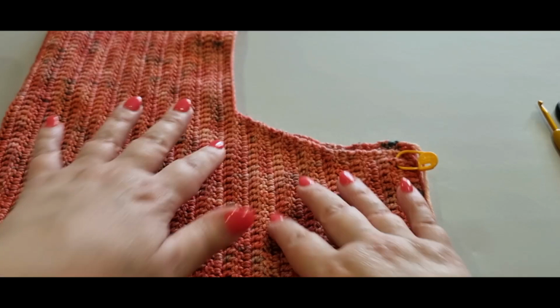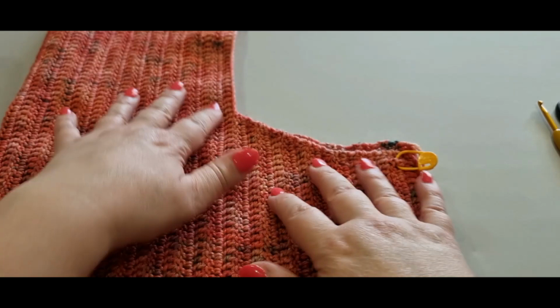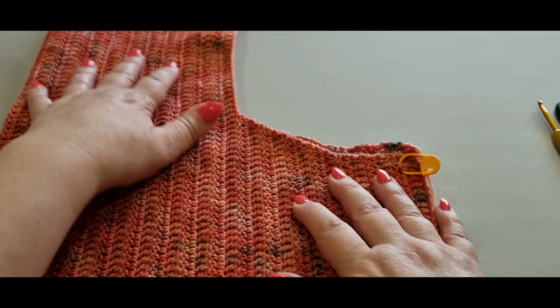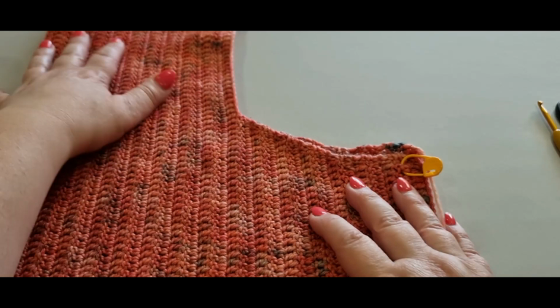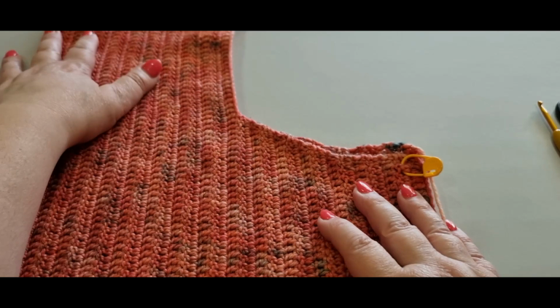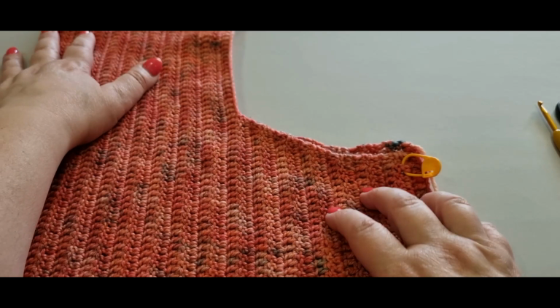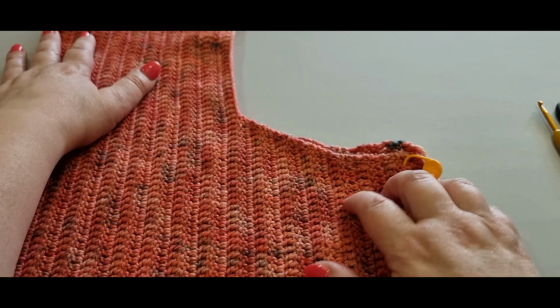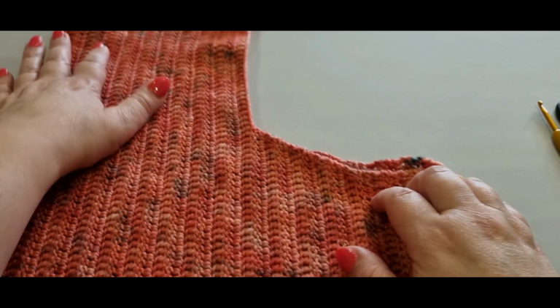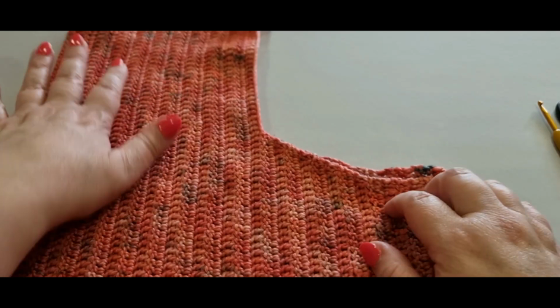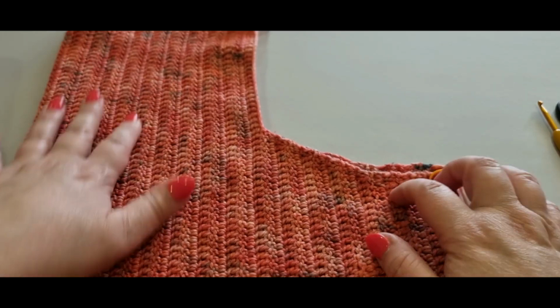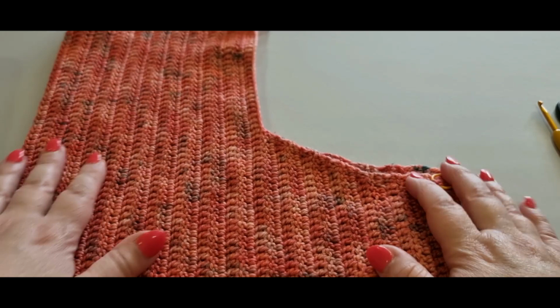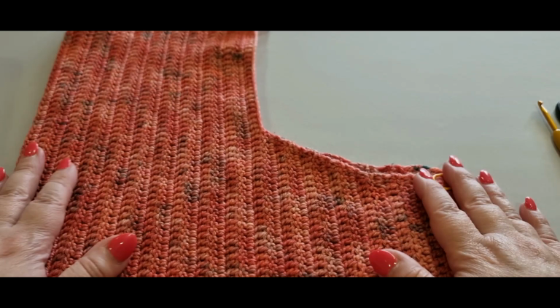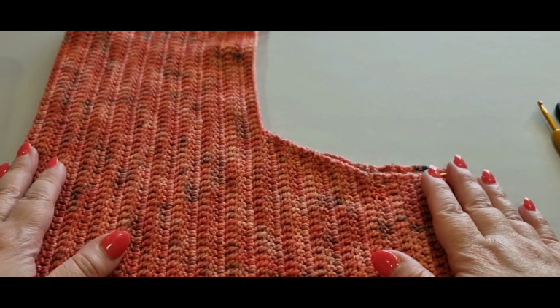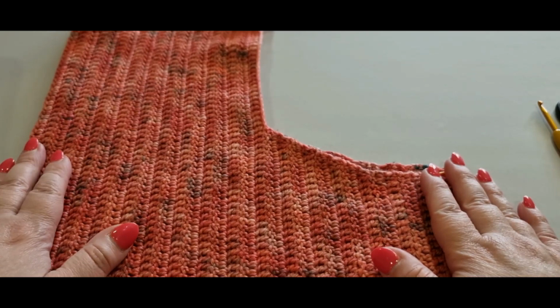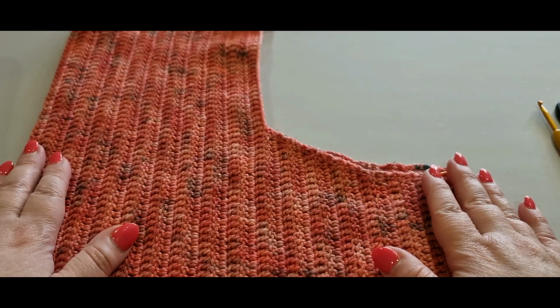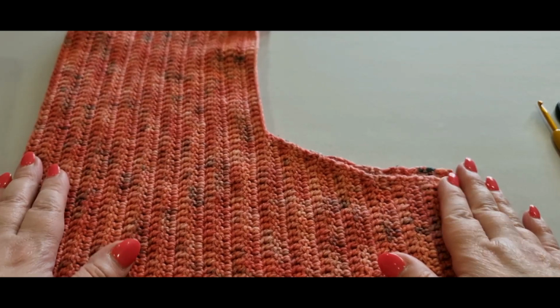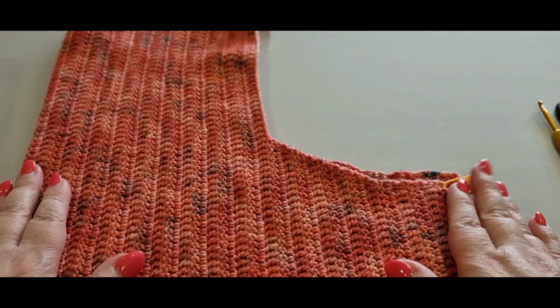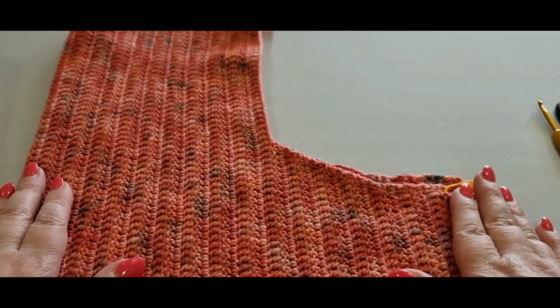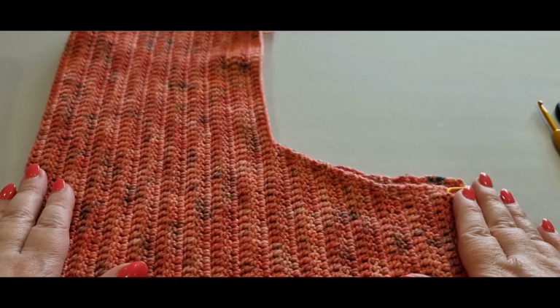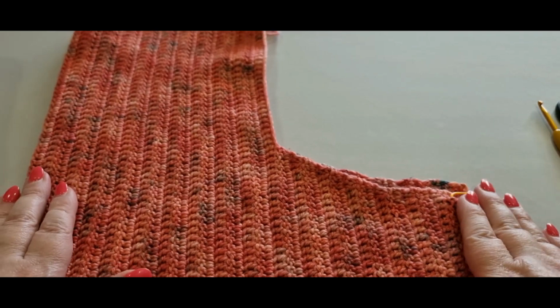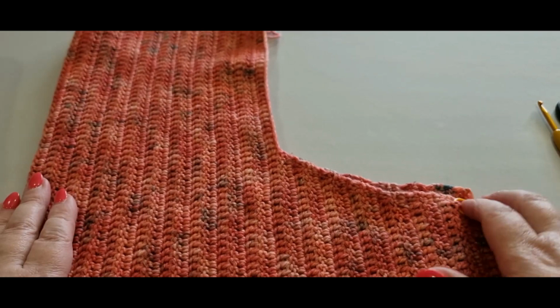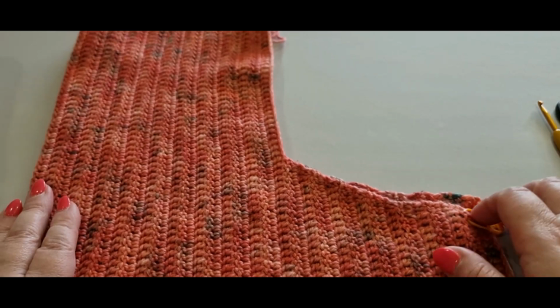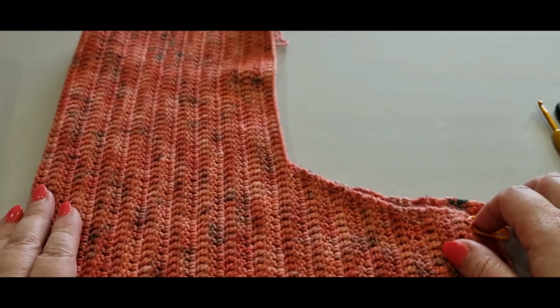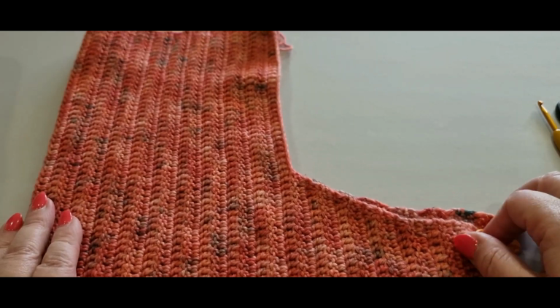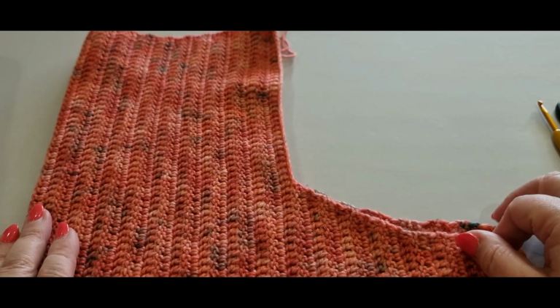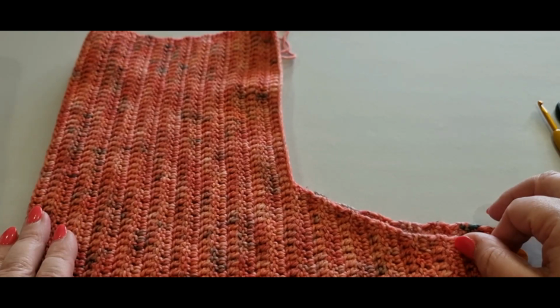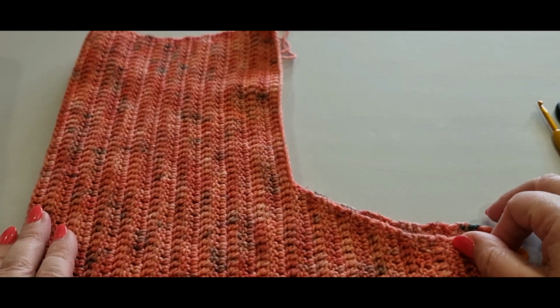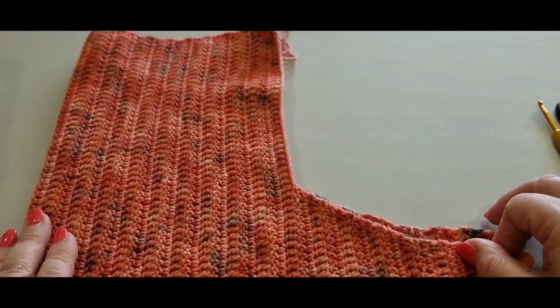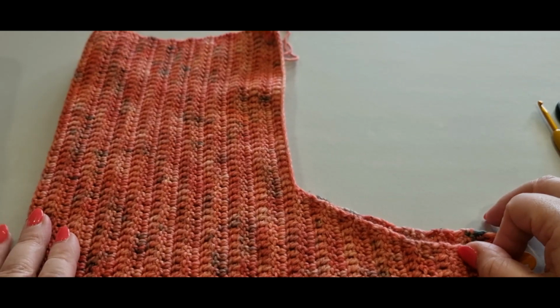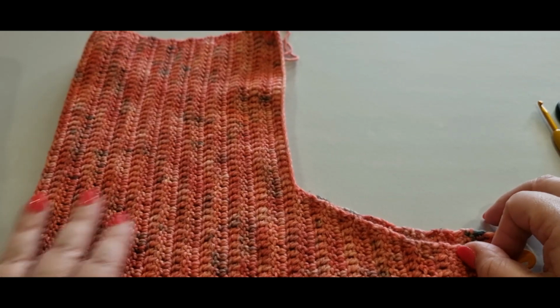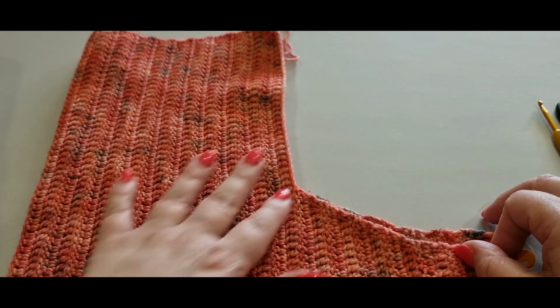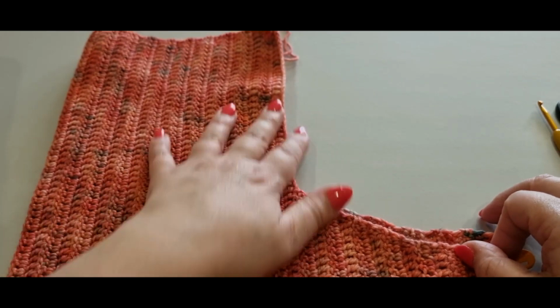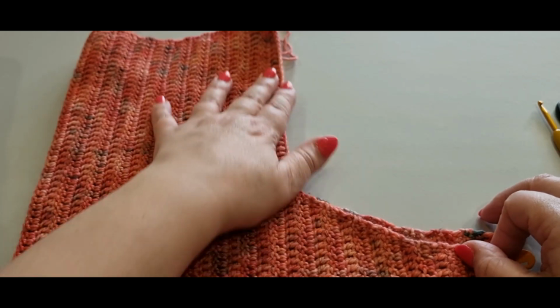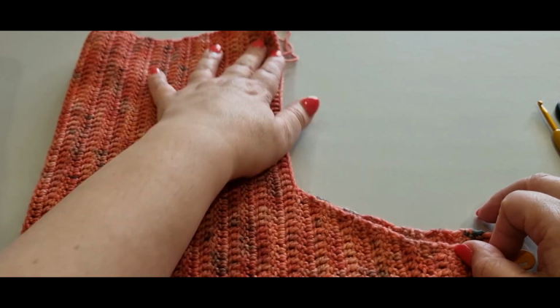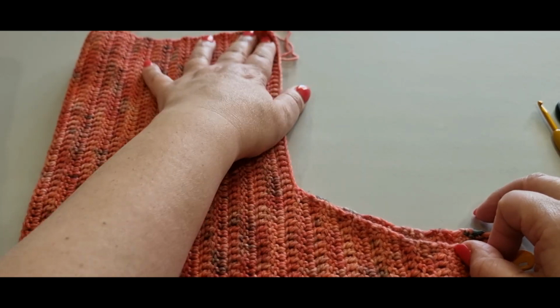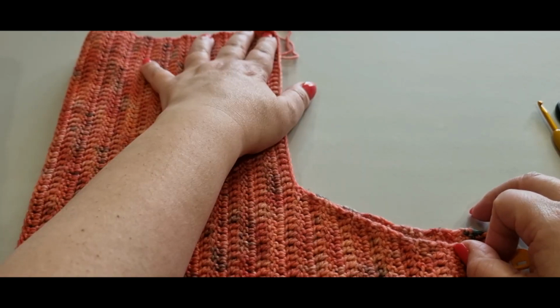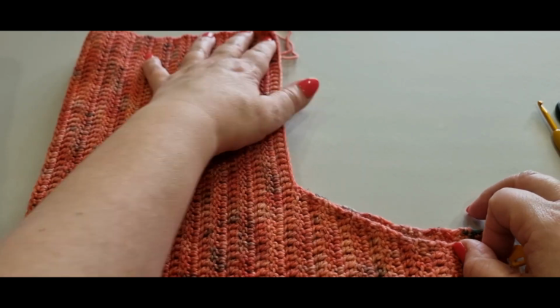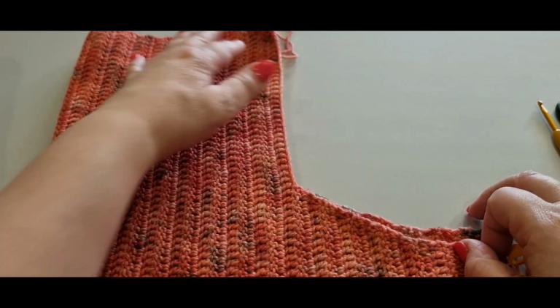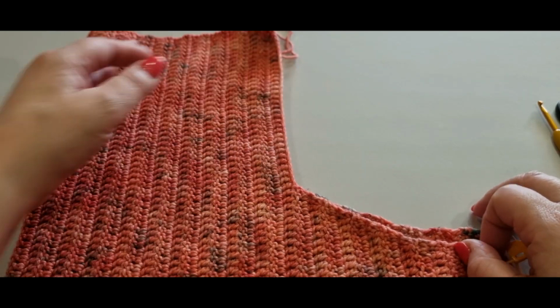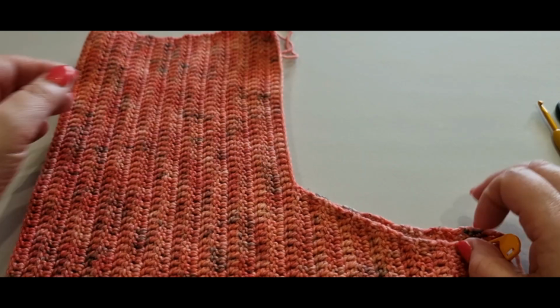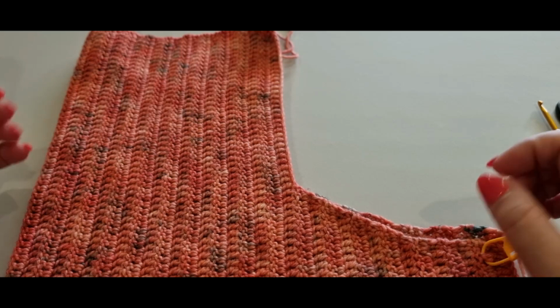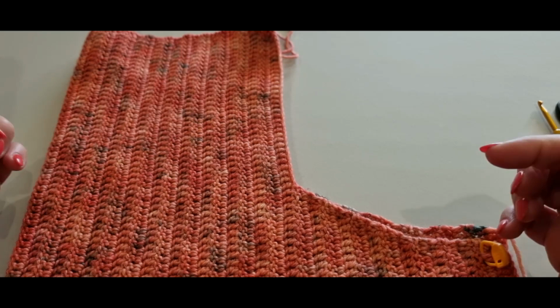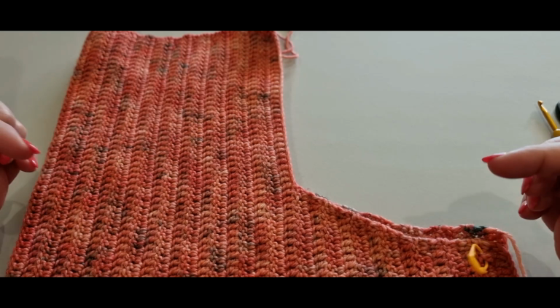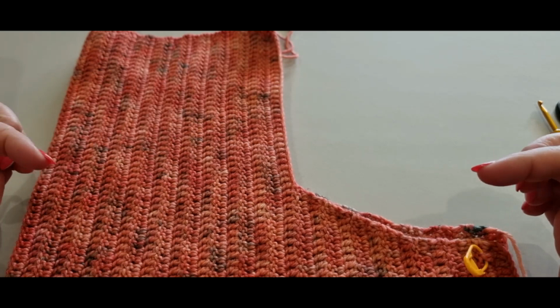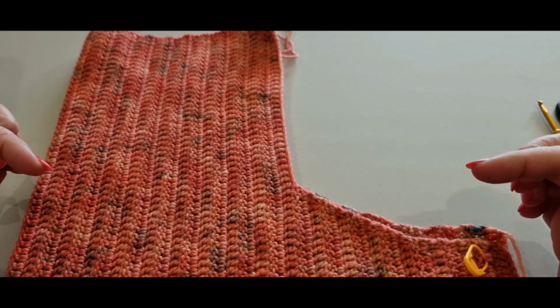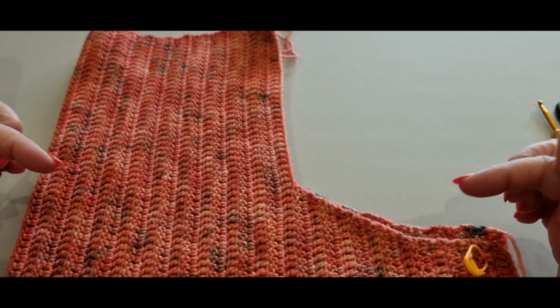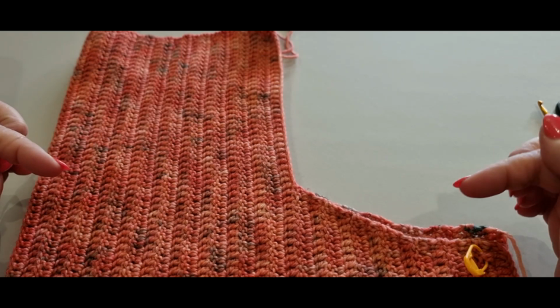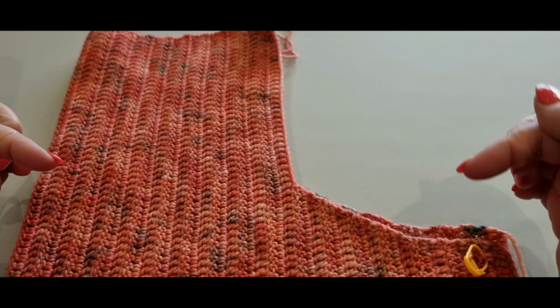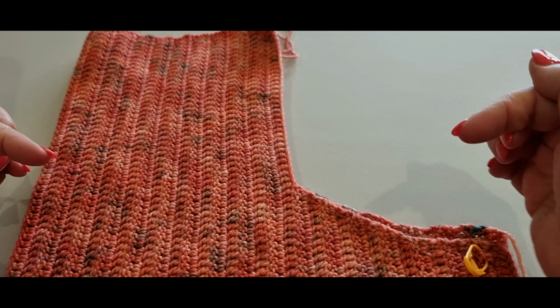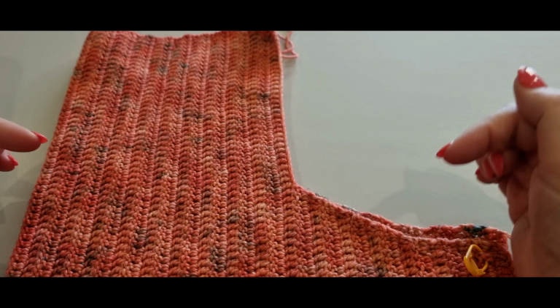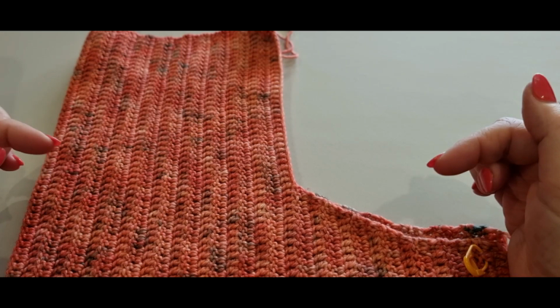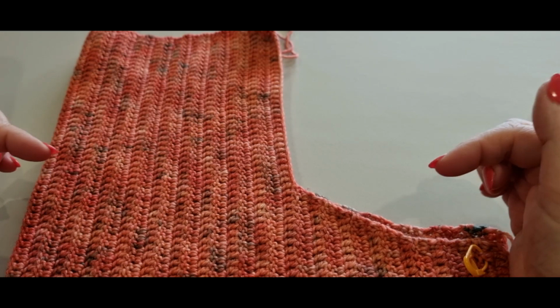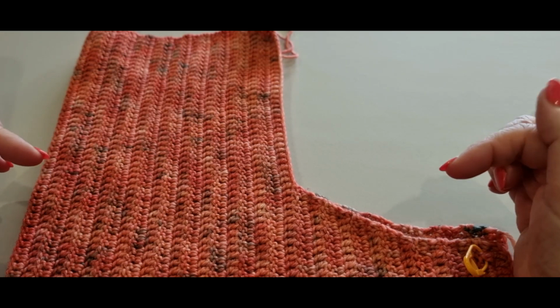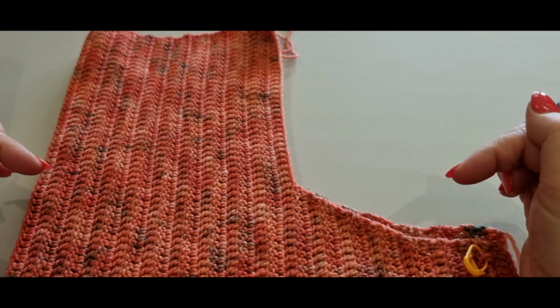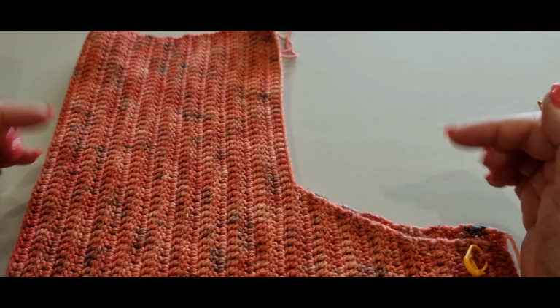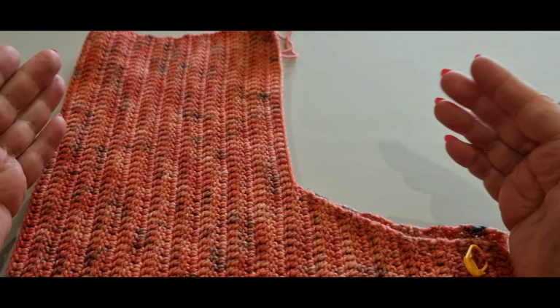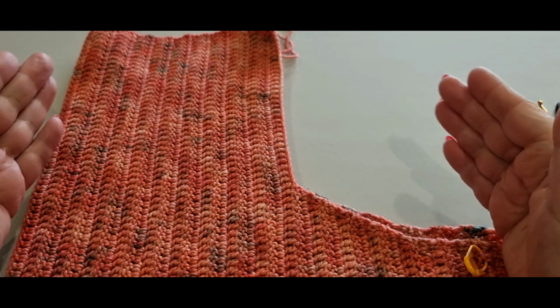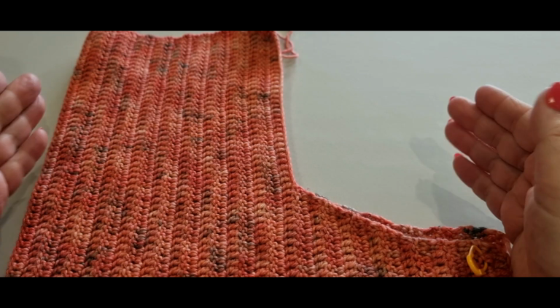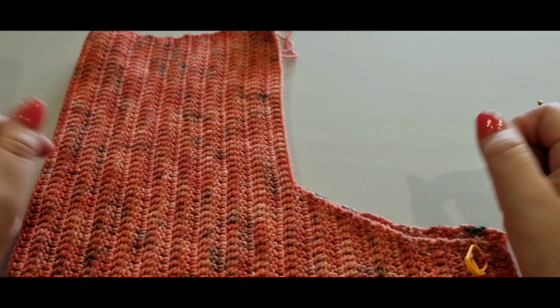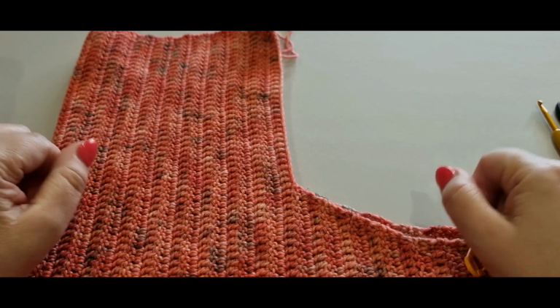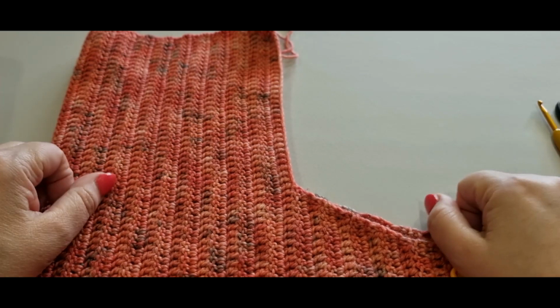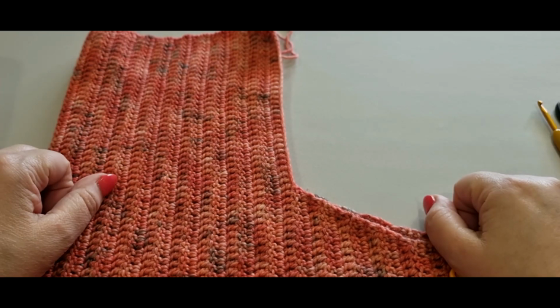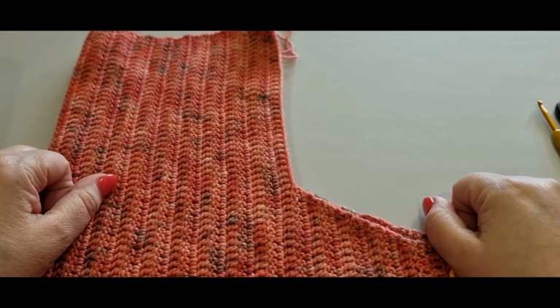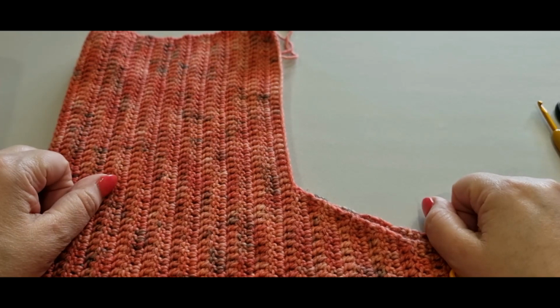I'm going to let you get started creating part three, the final part of the back of your vest.